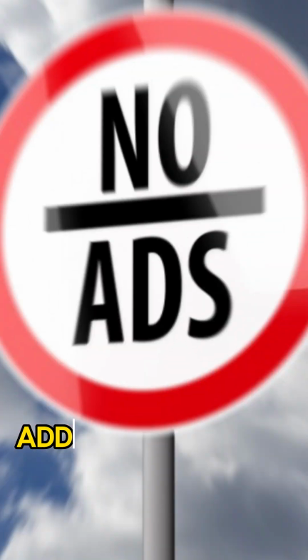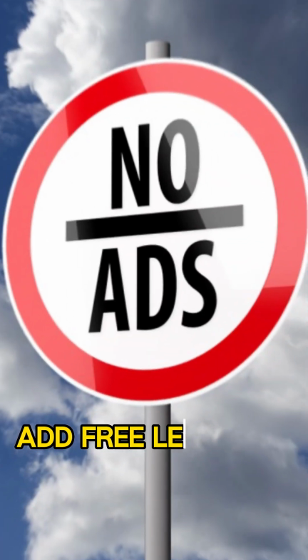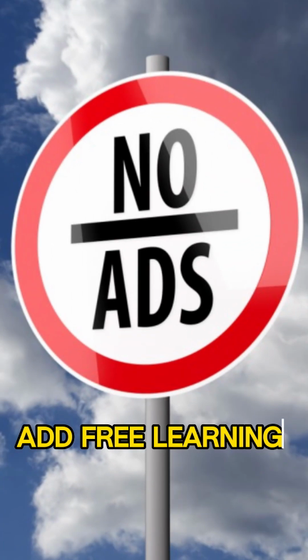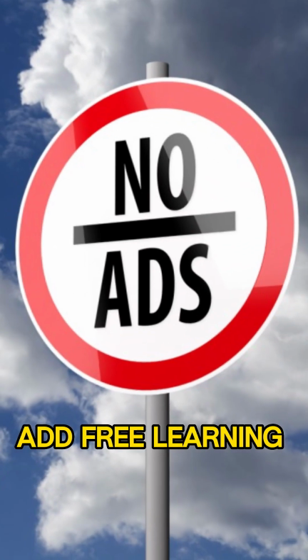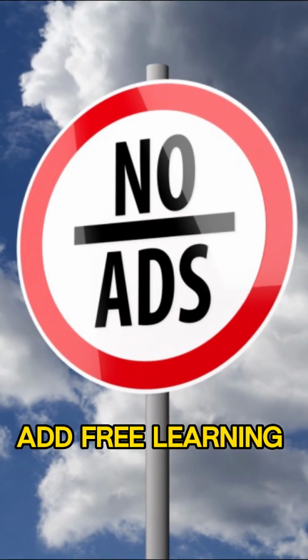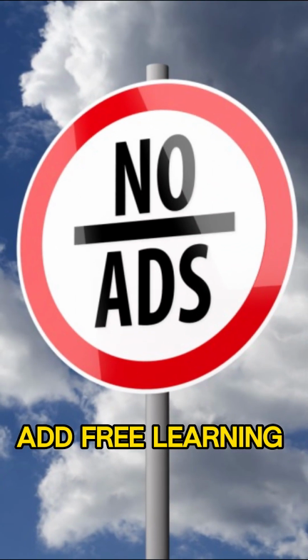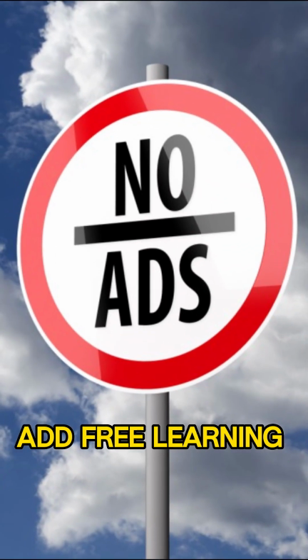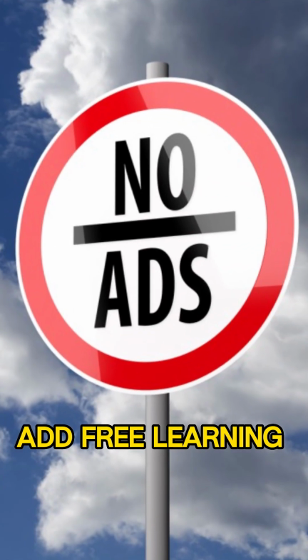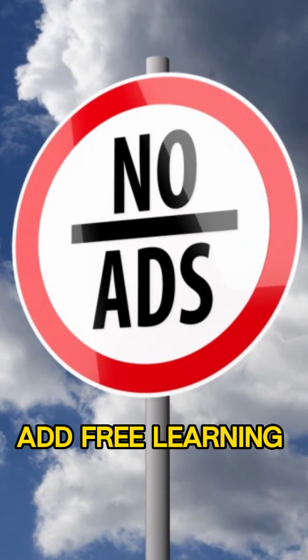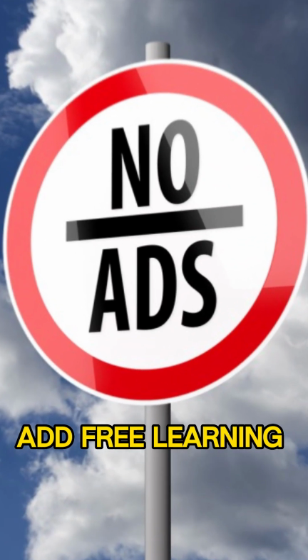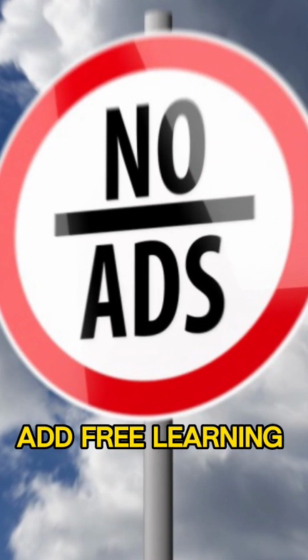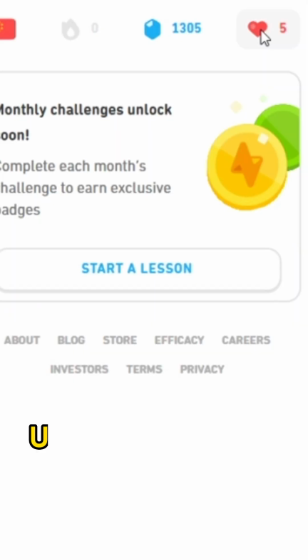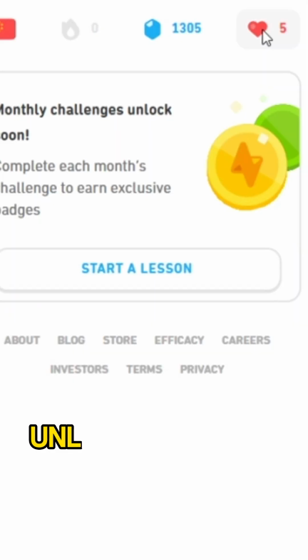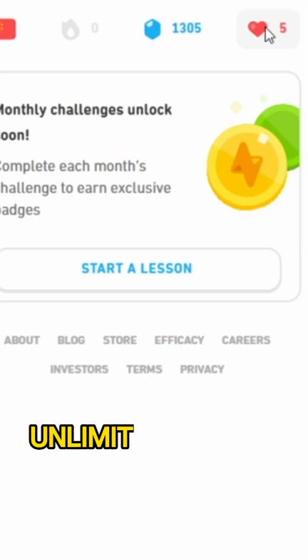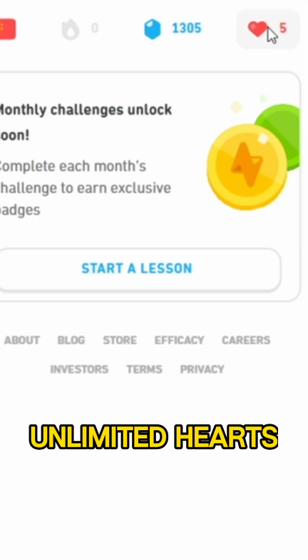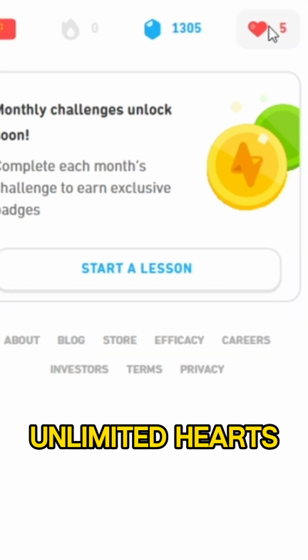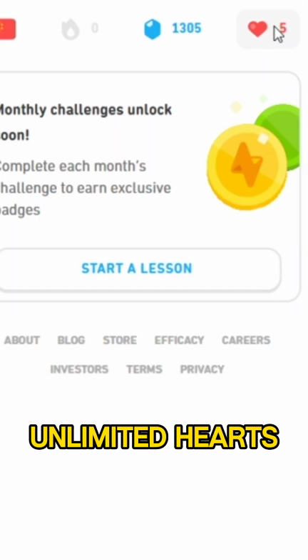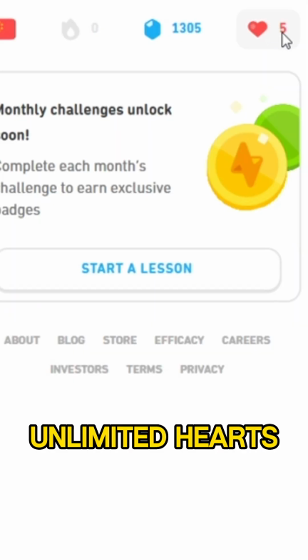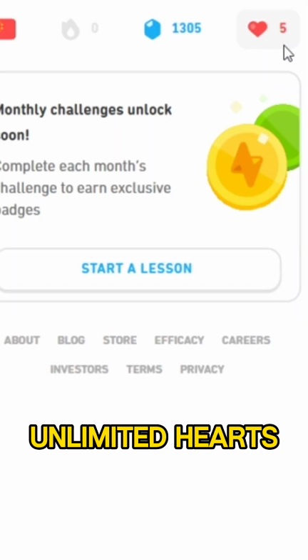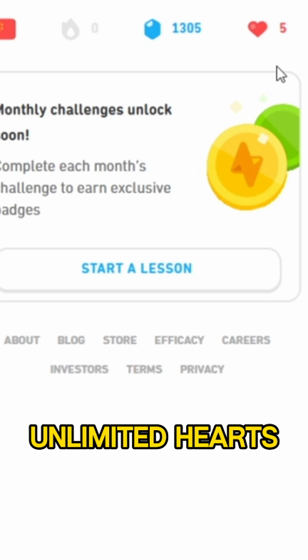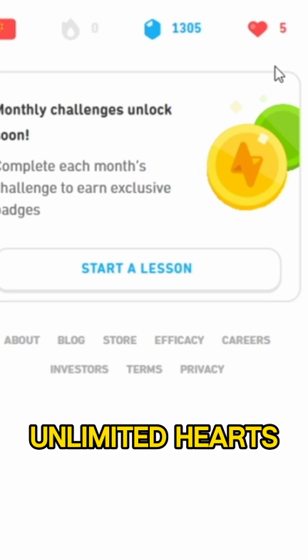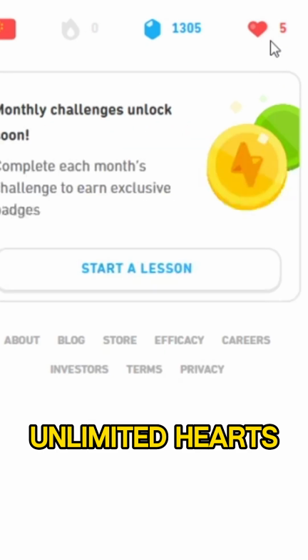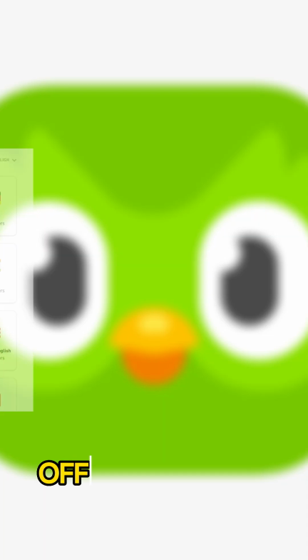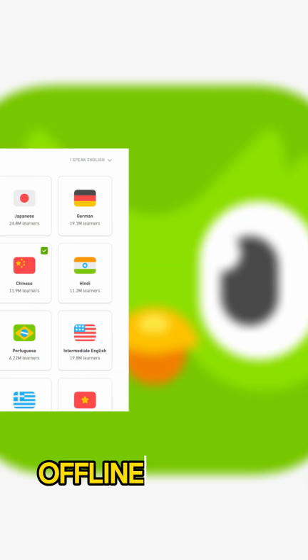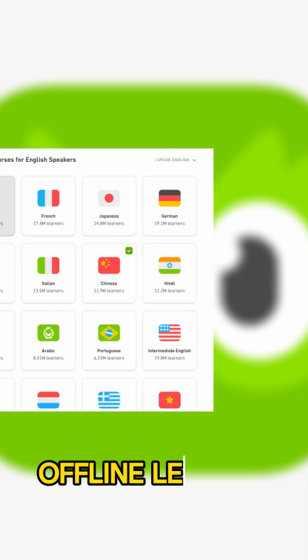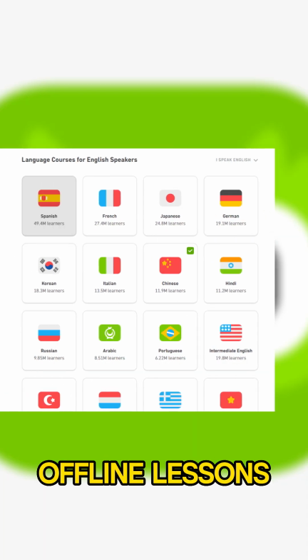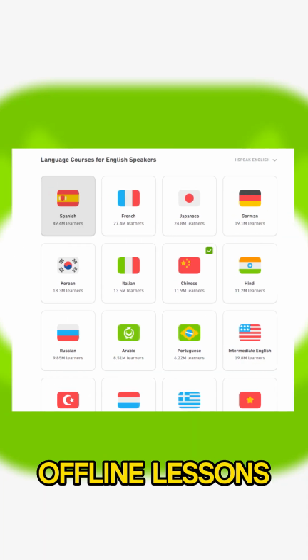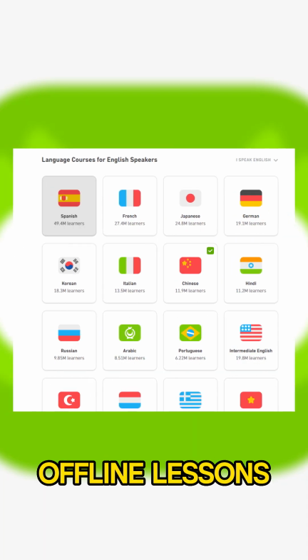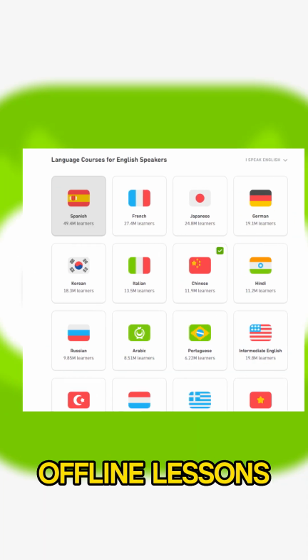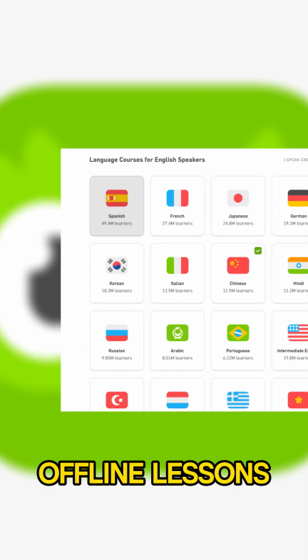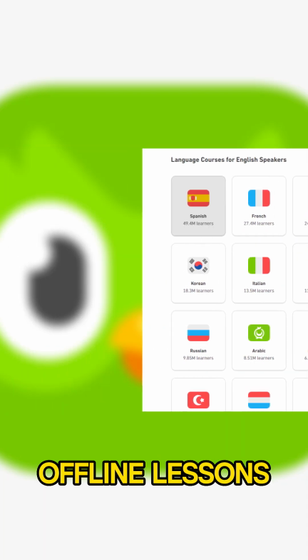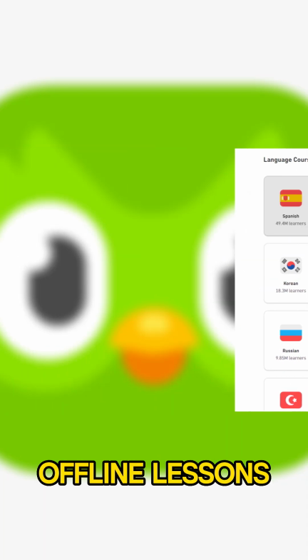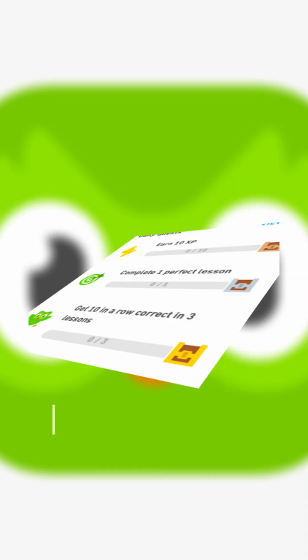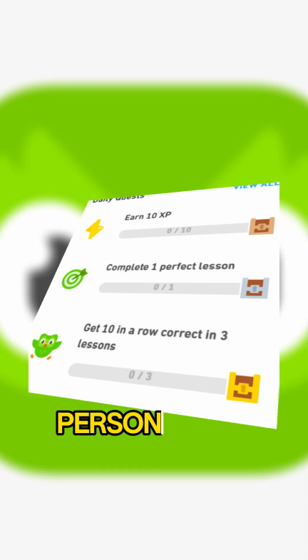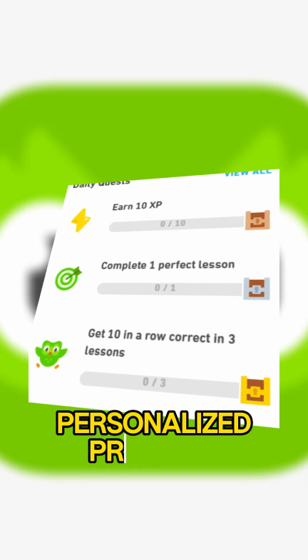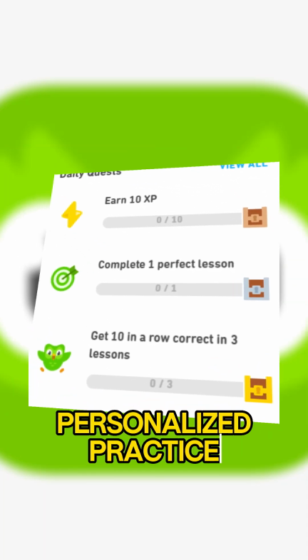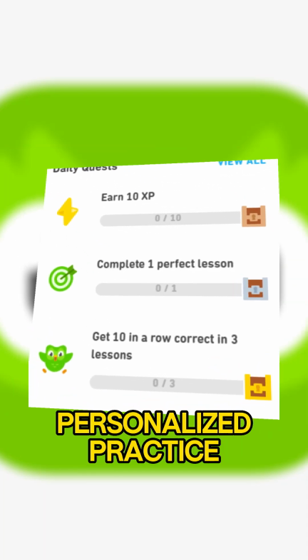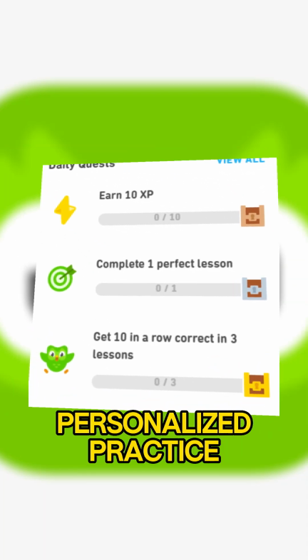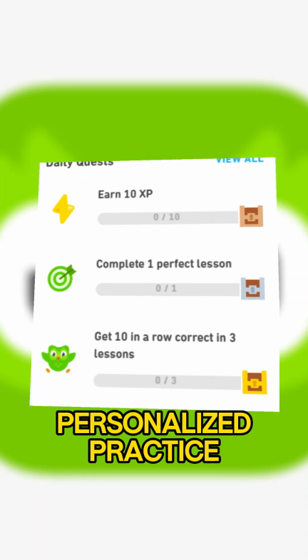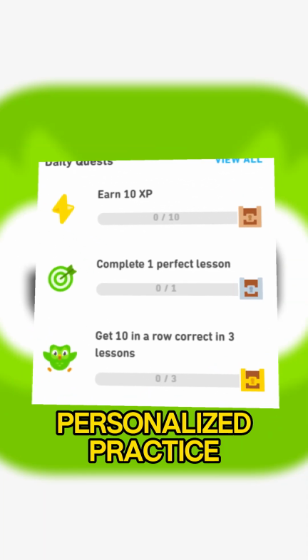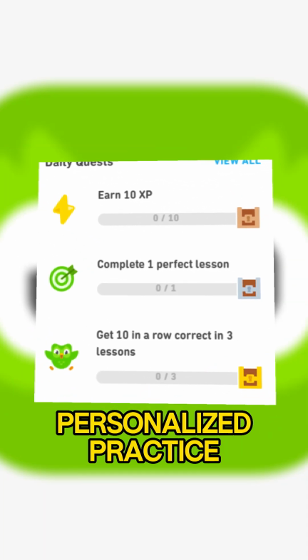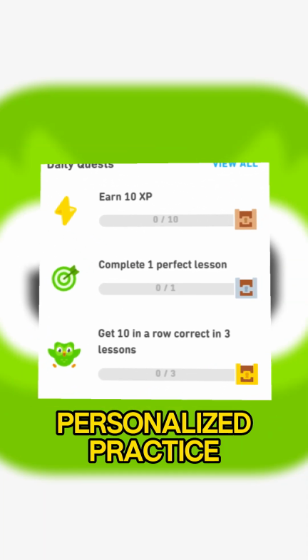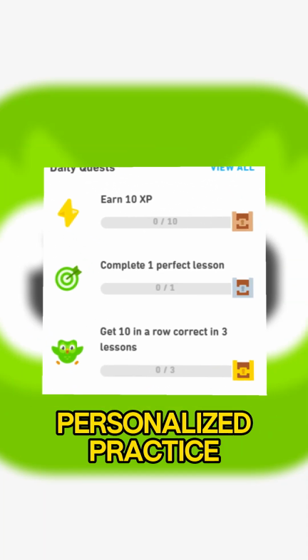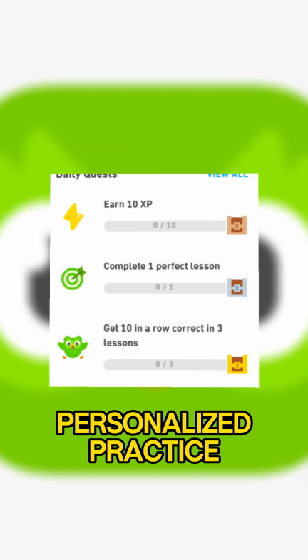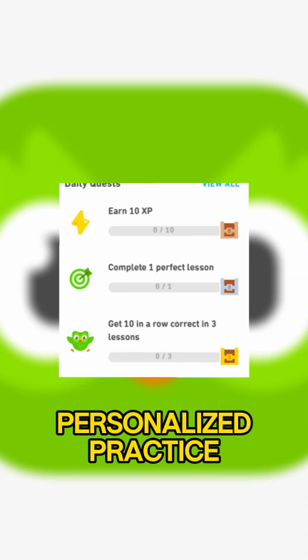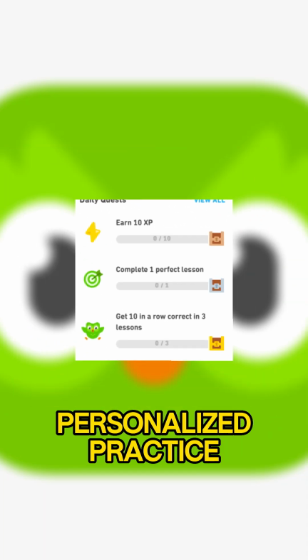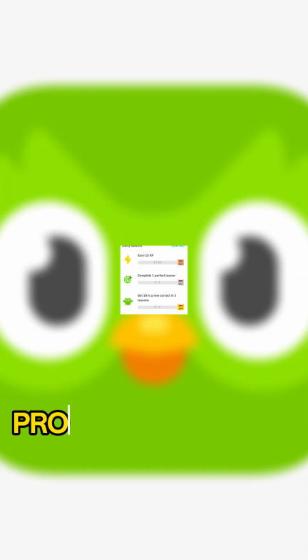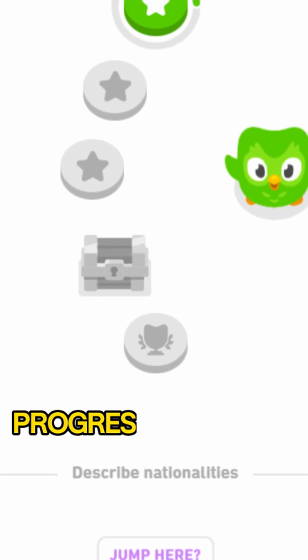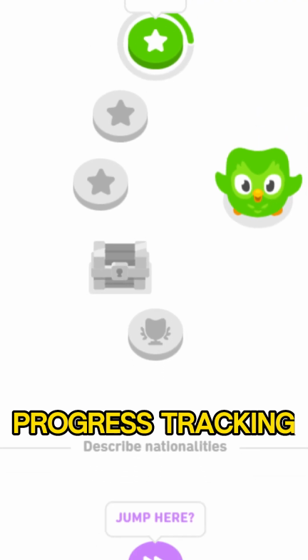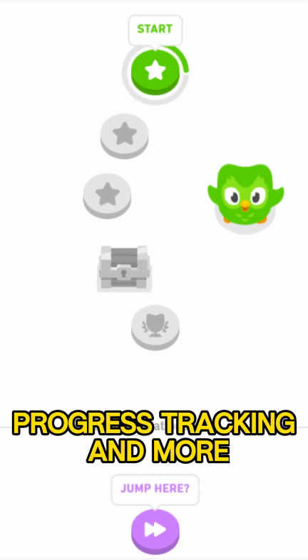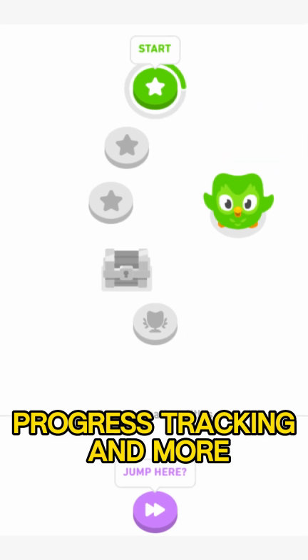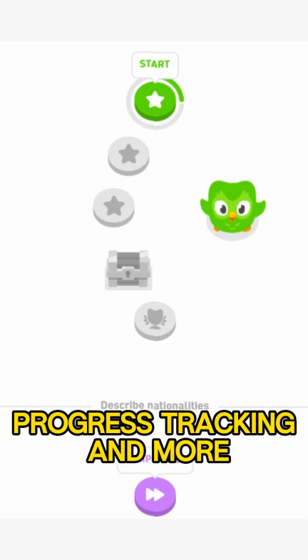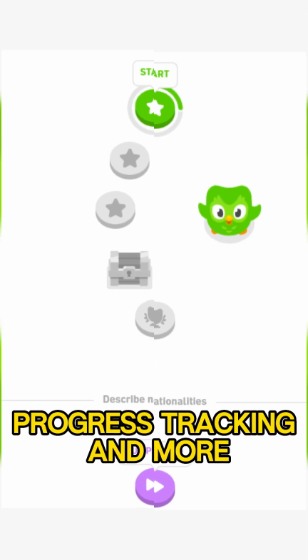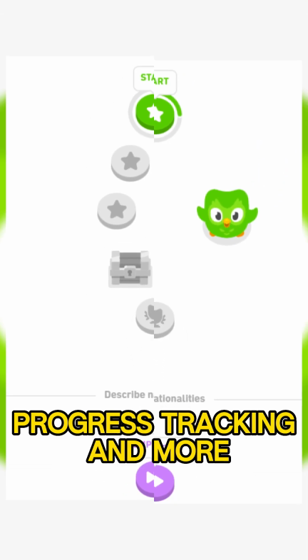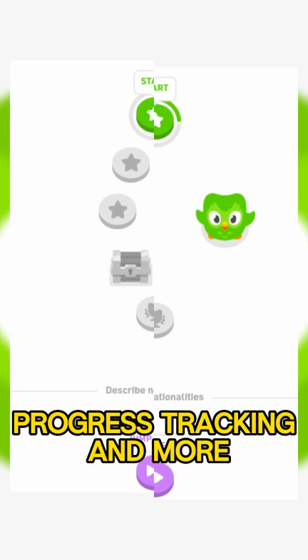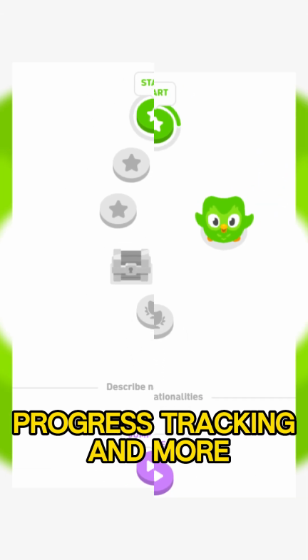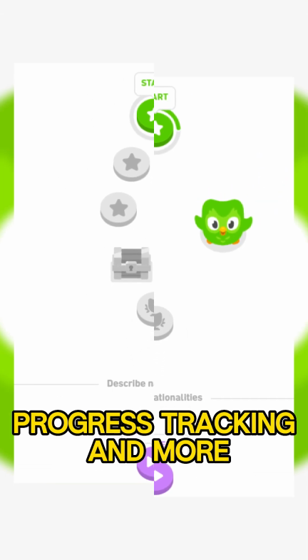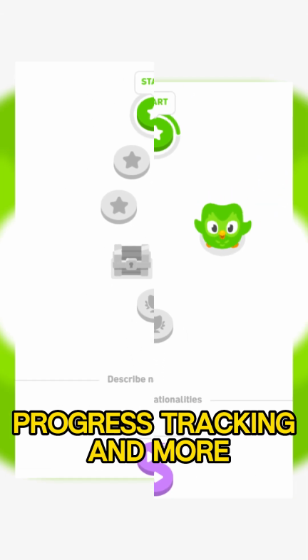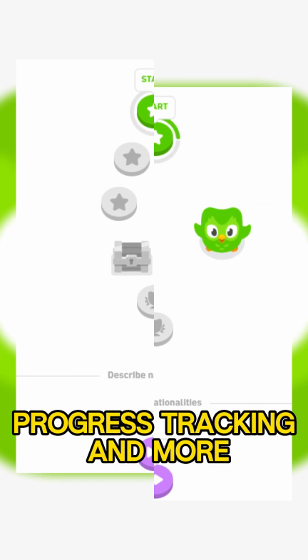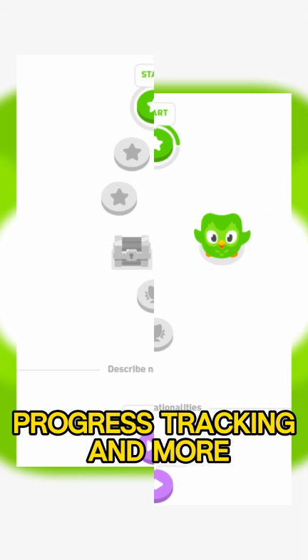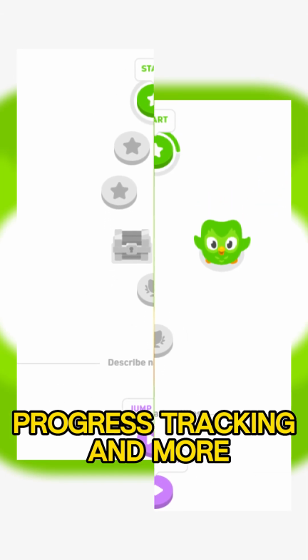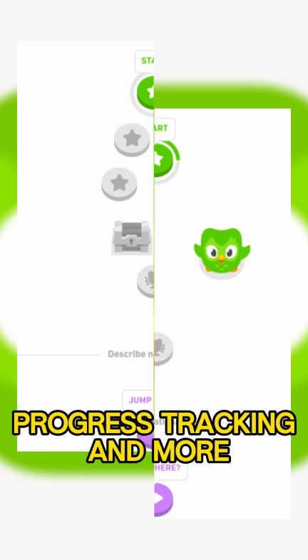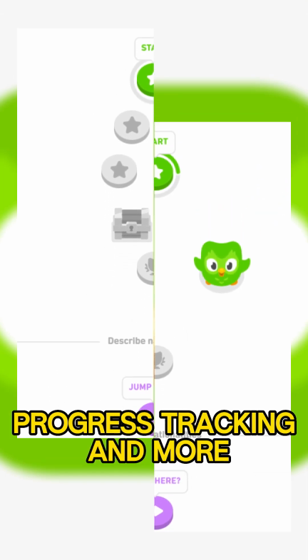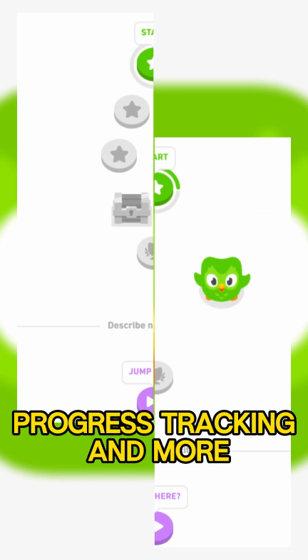Ad-free learning, unlimited hearts, offline lessons, personalized practice, progress tracking, and more.